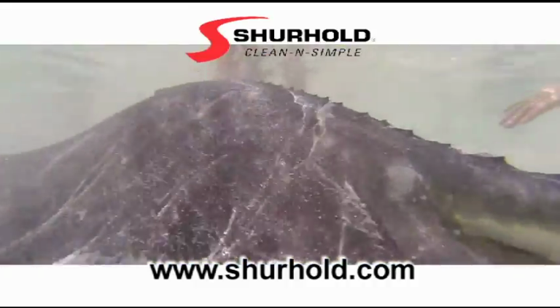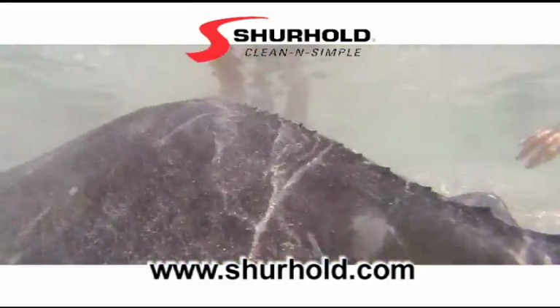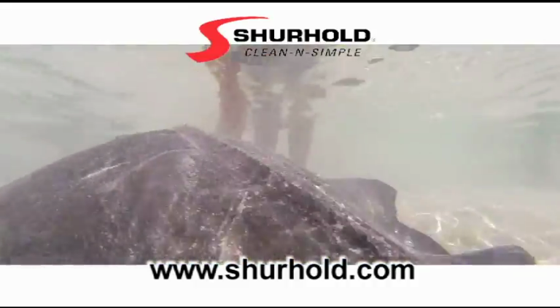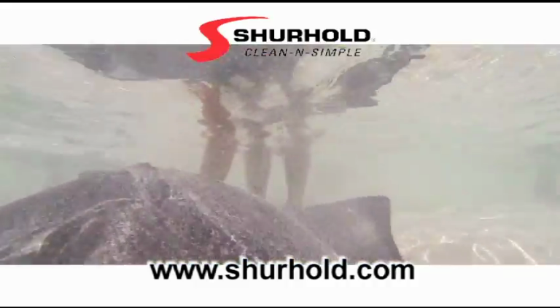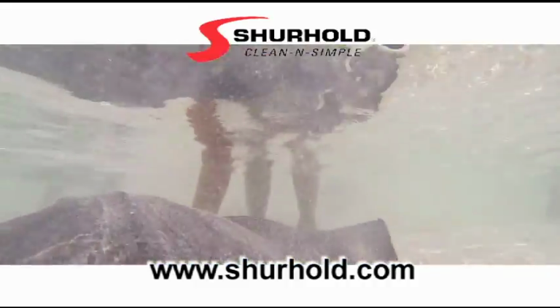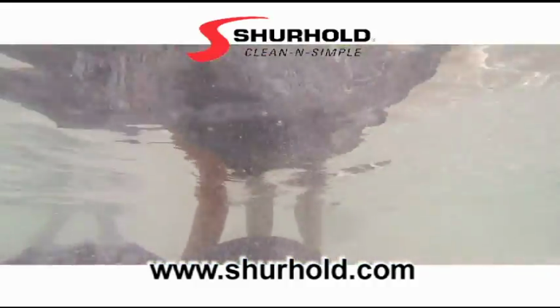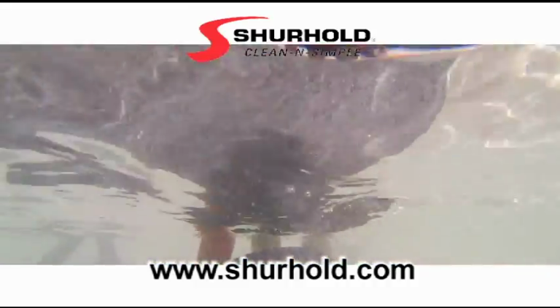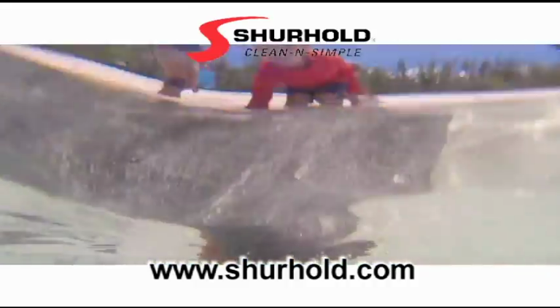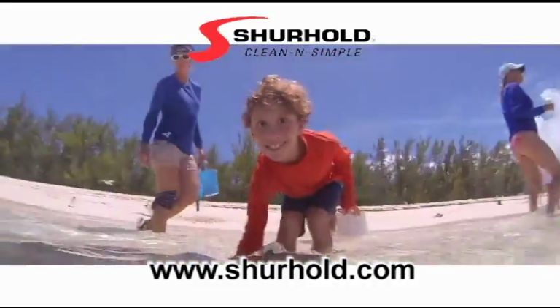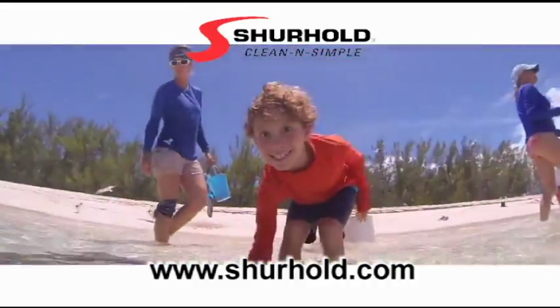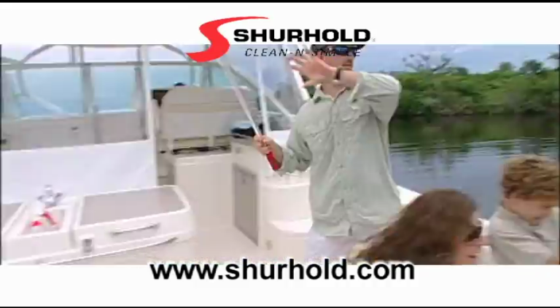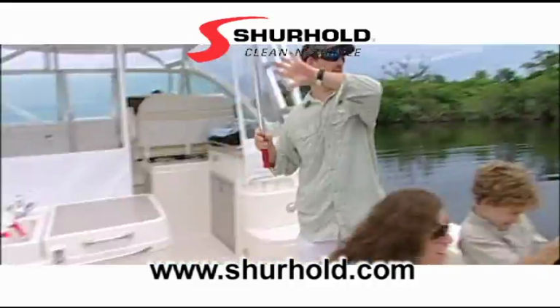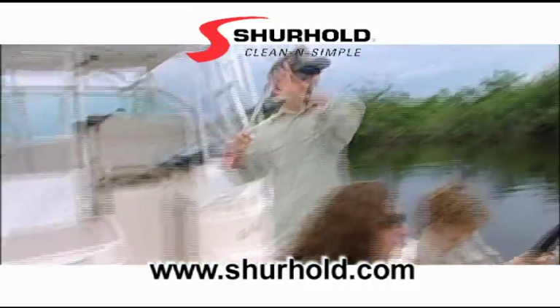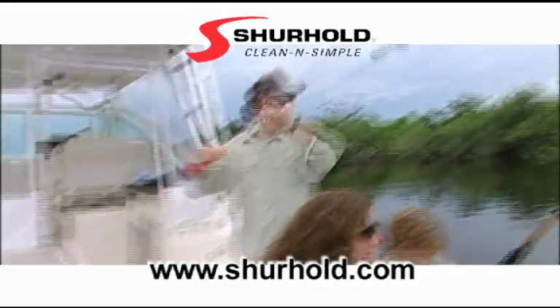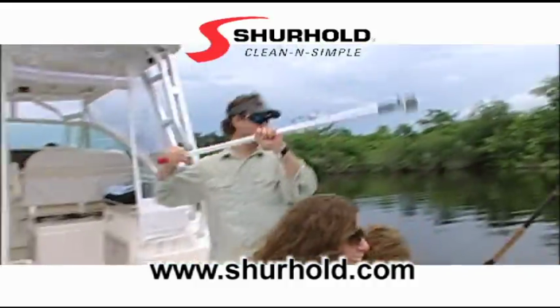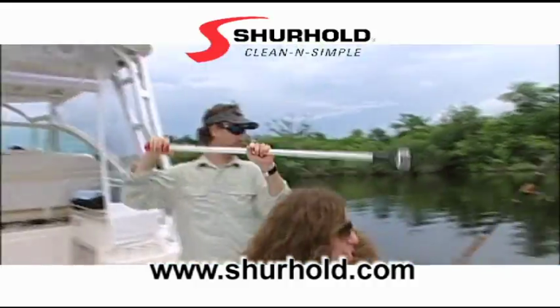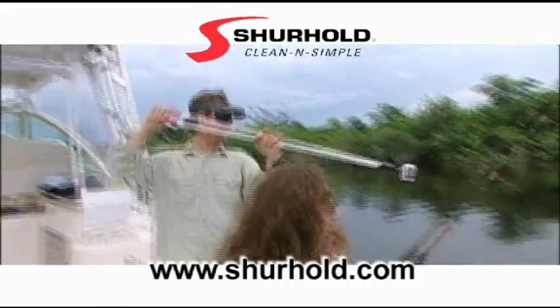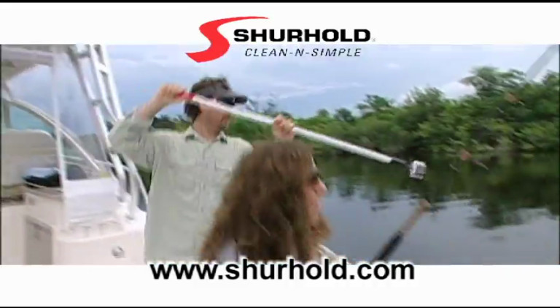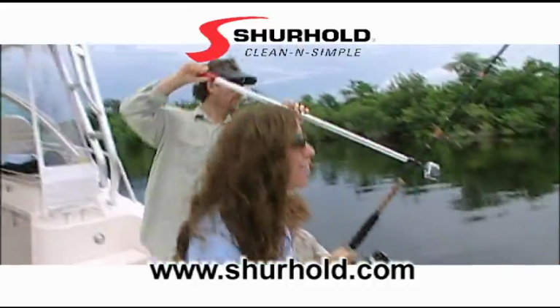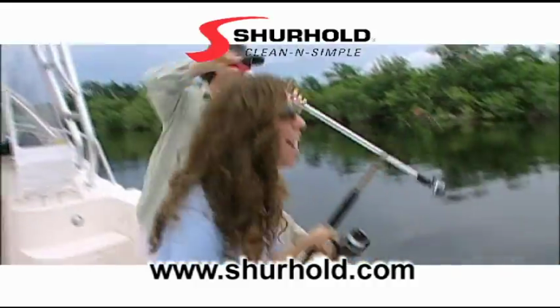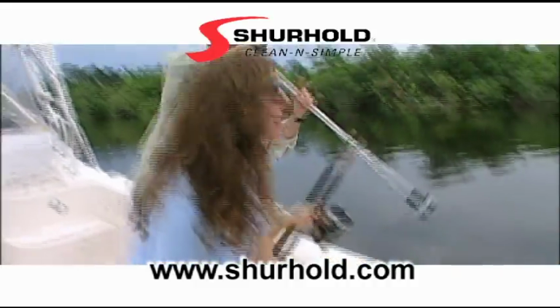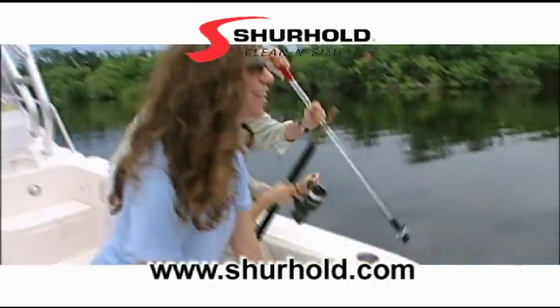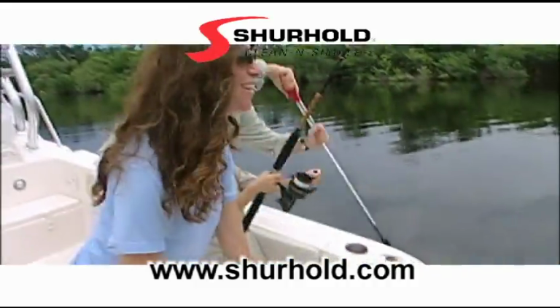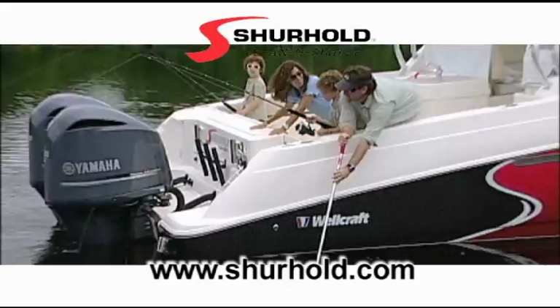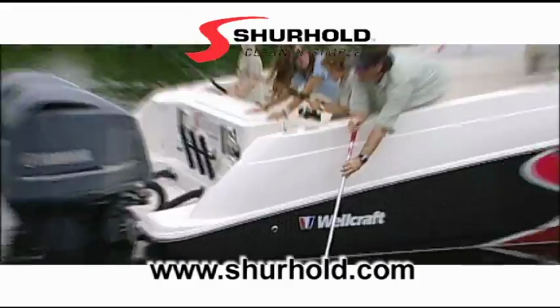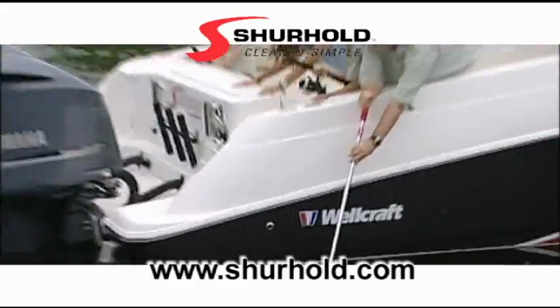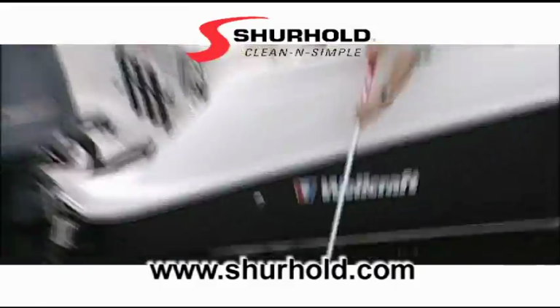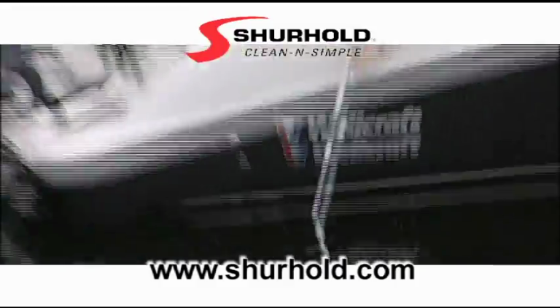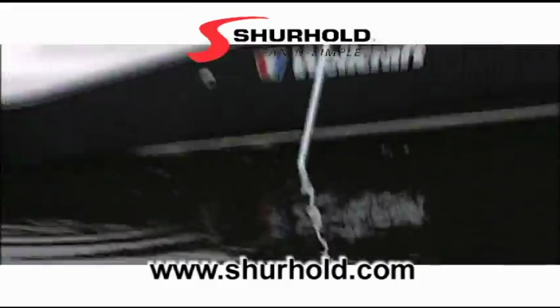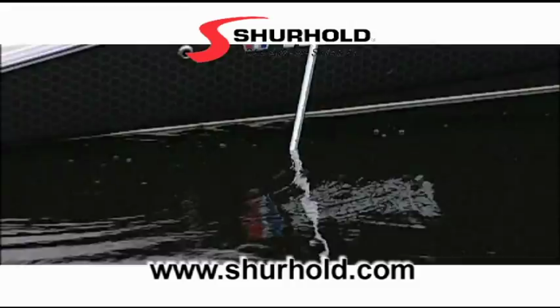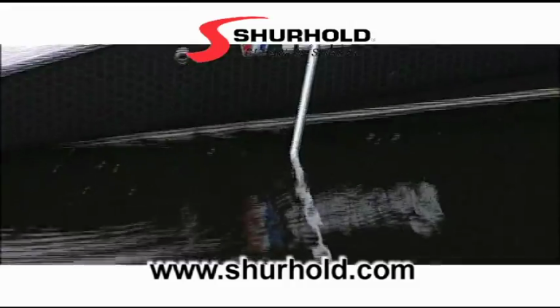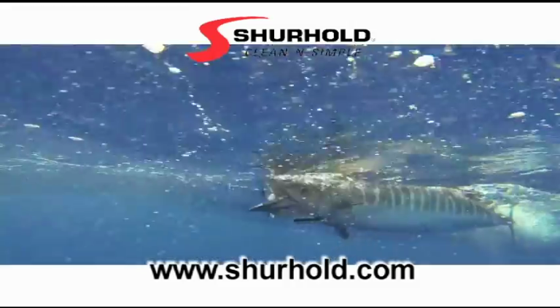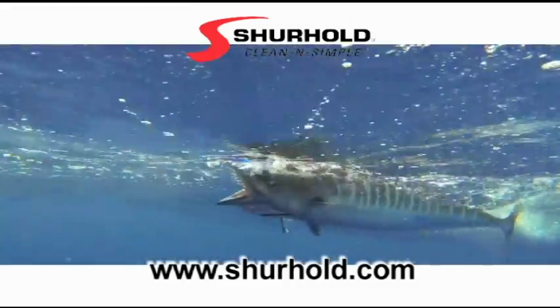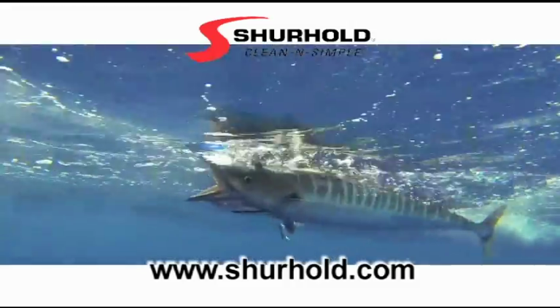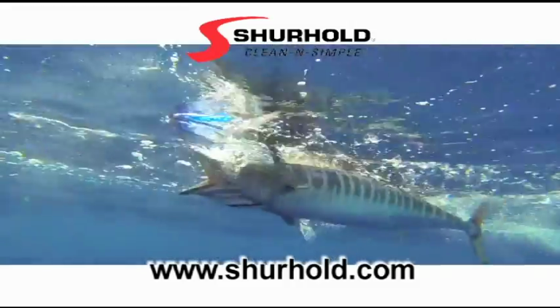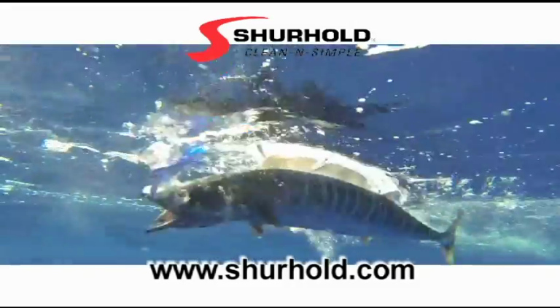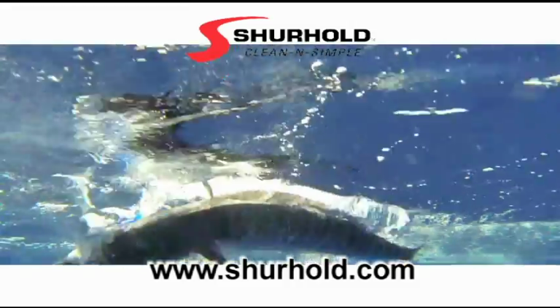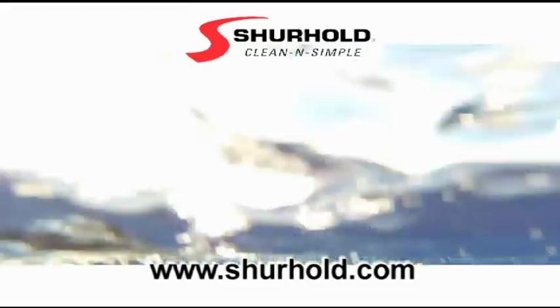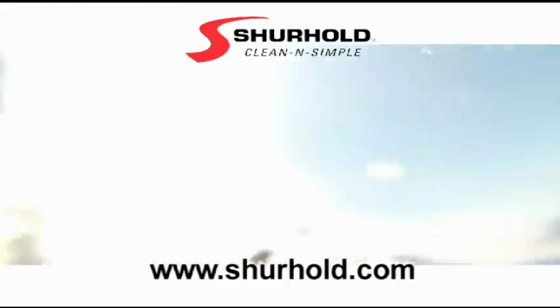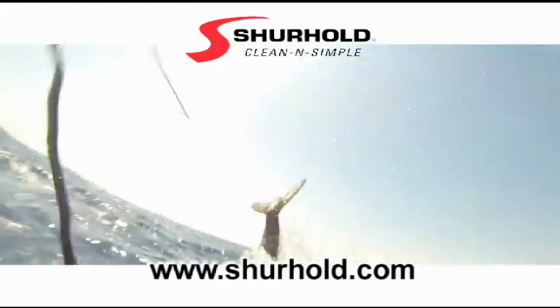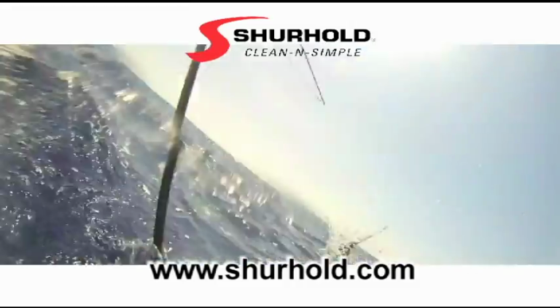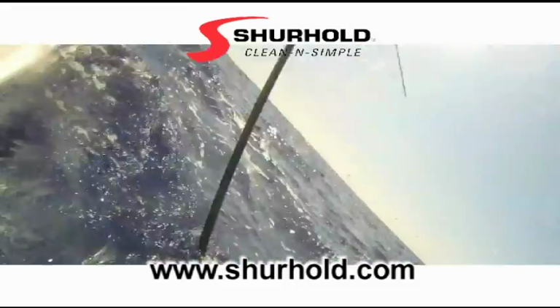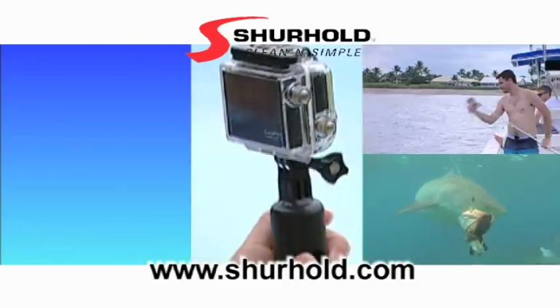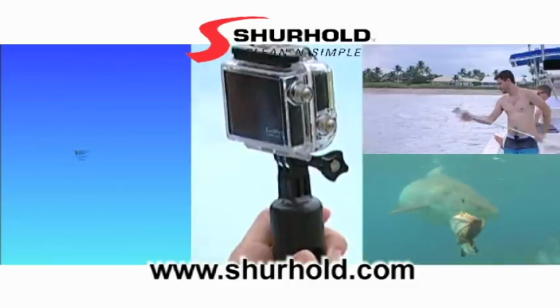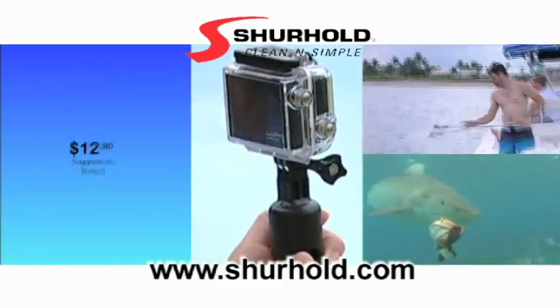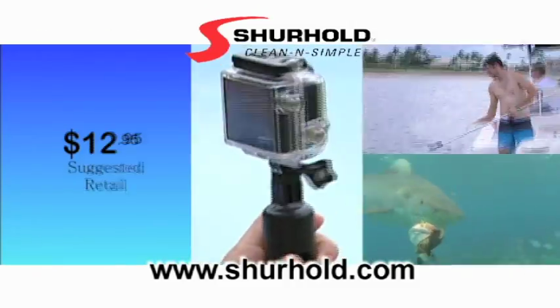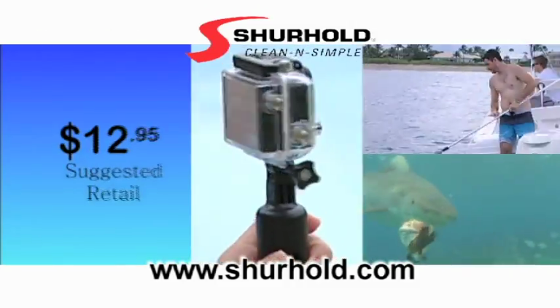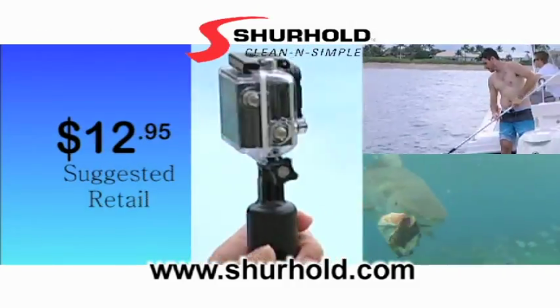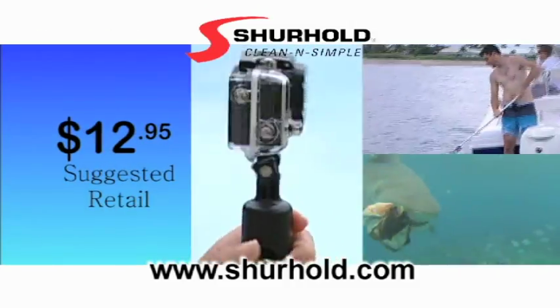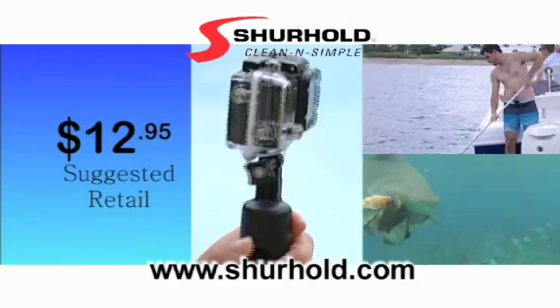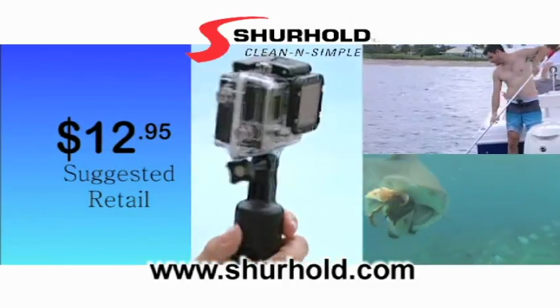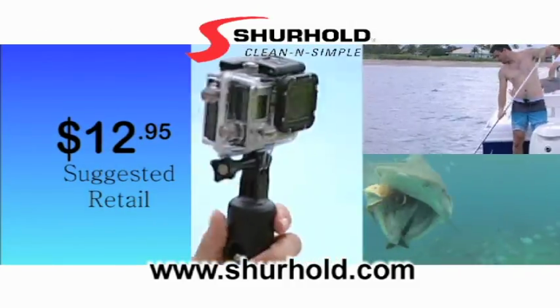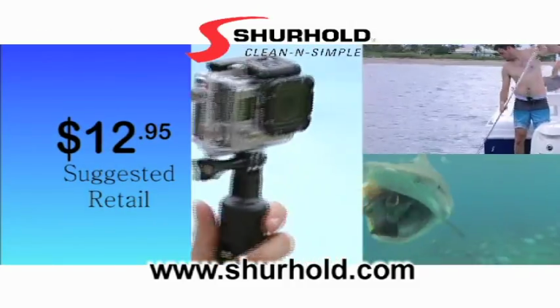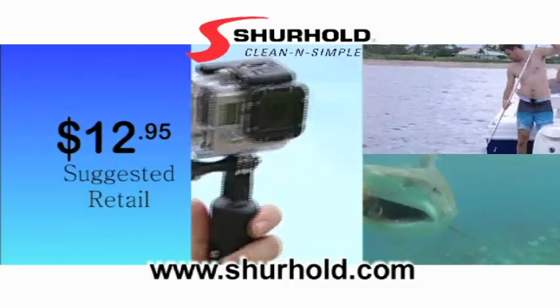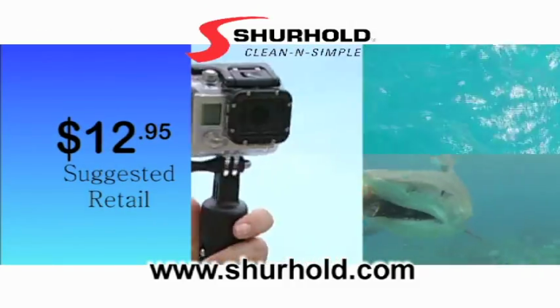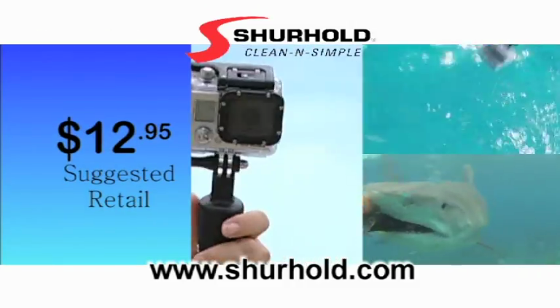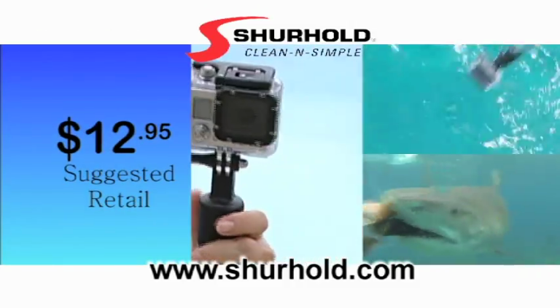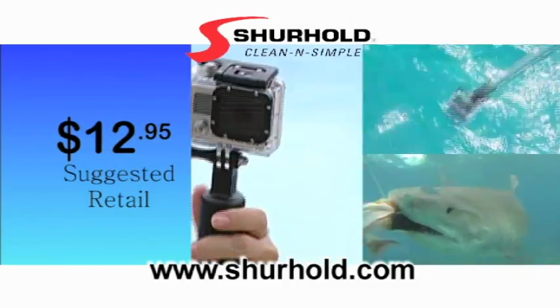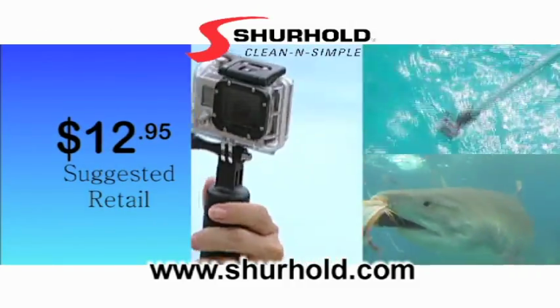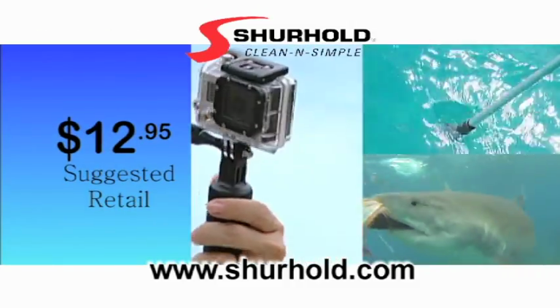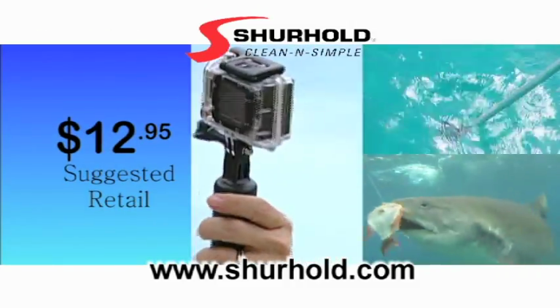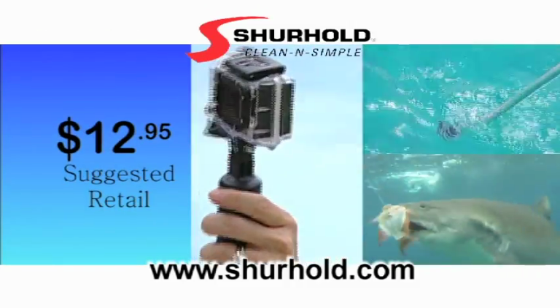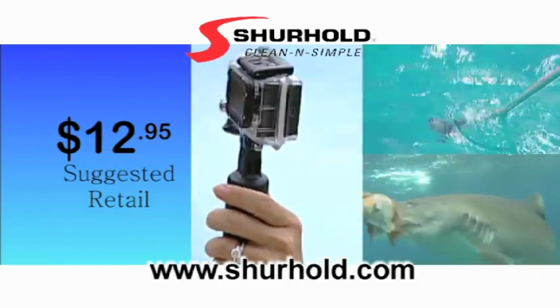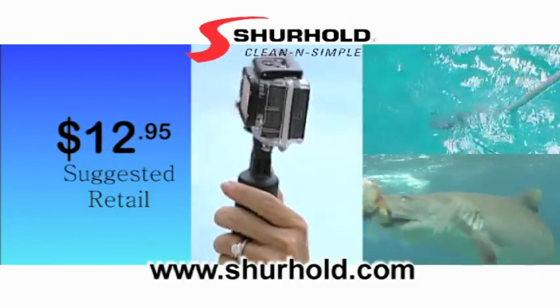Capture family memories. Record what's happening during the bite. Best yet, suggested retail just $12.95. Get yours today.